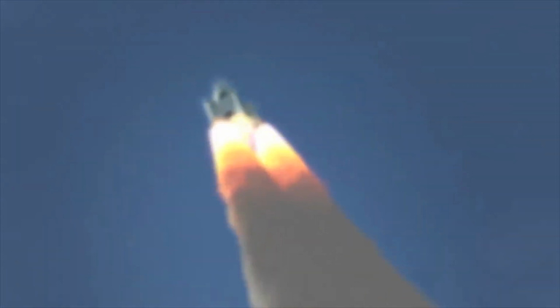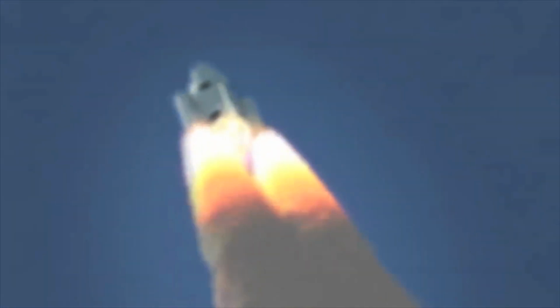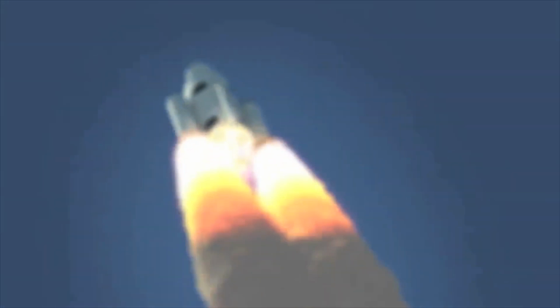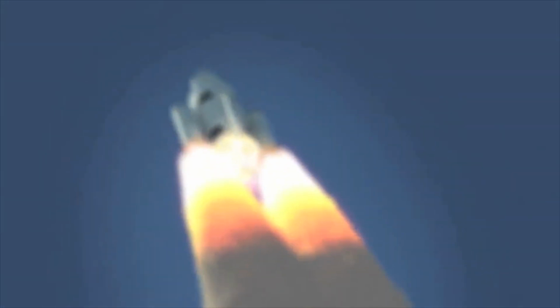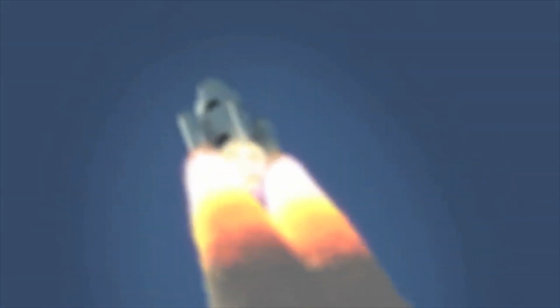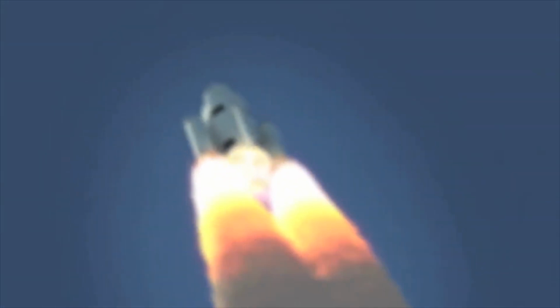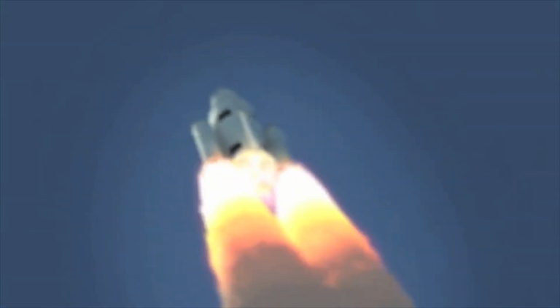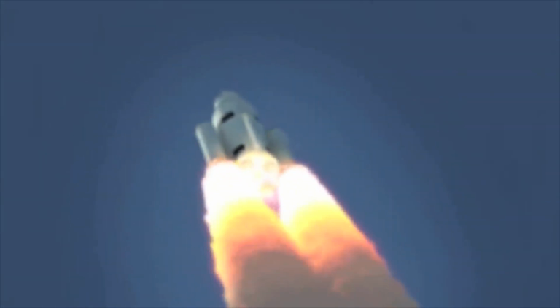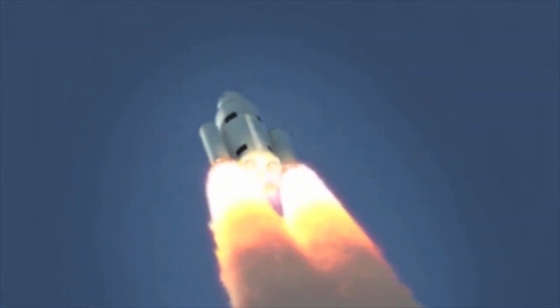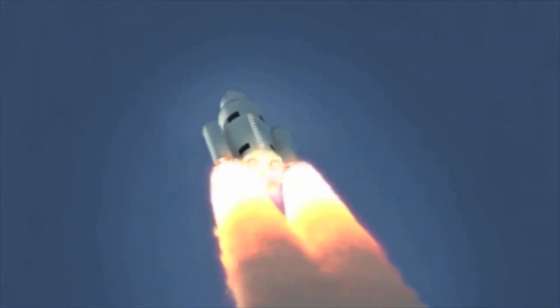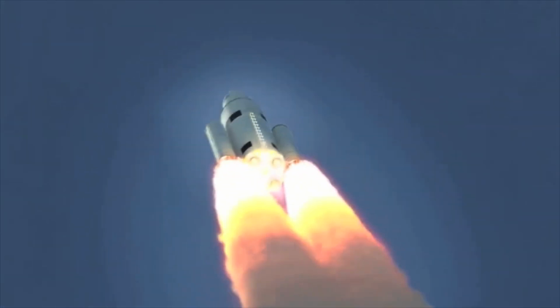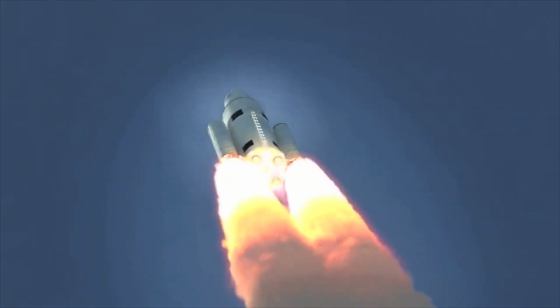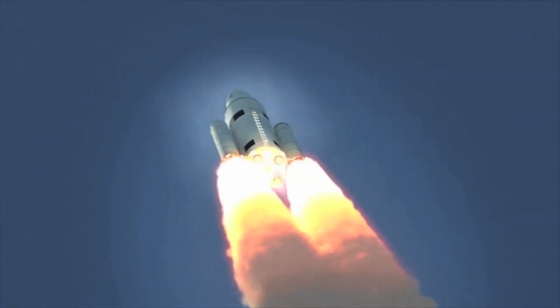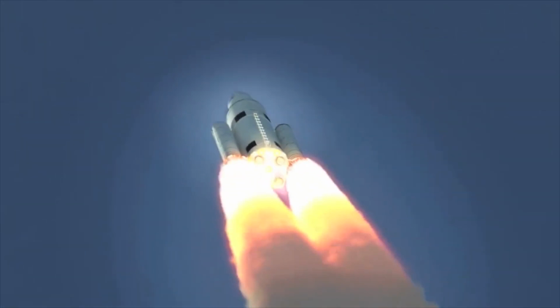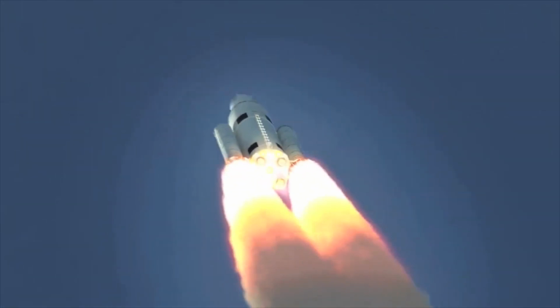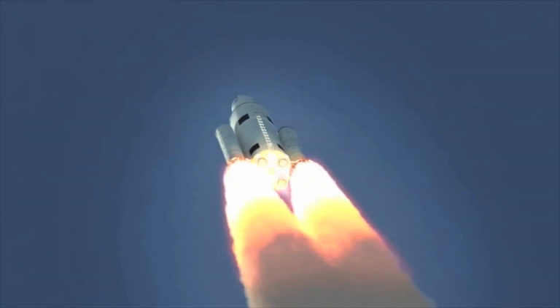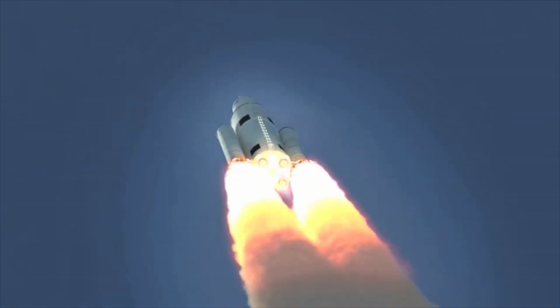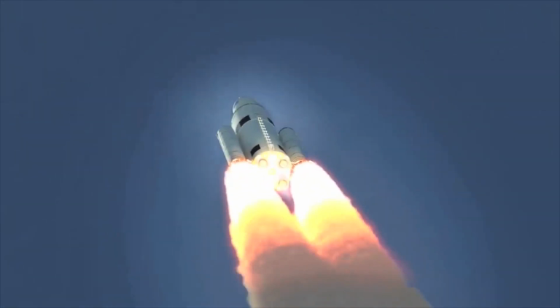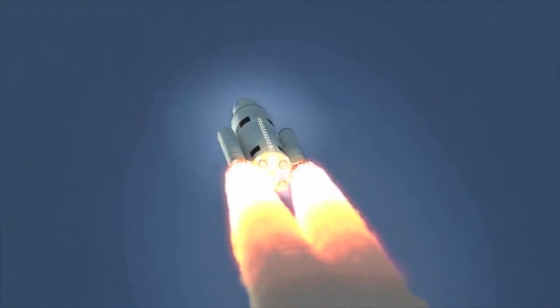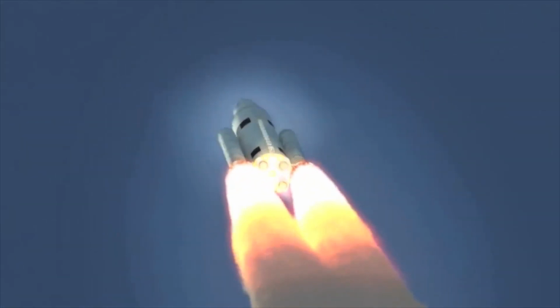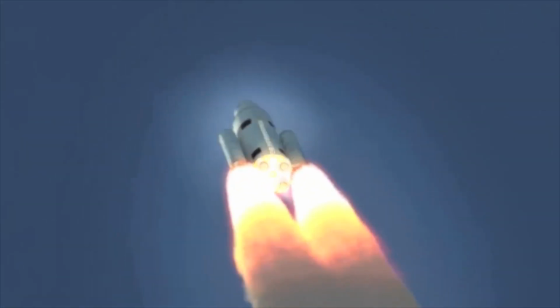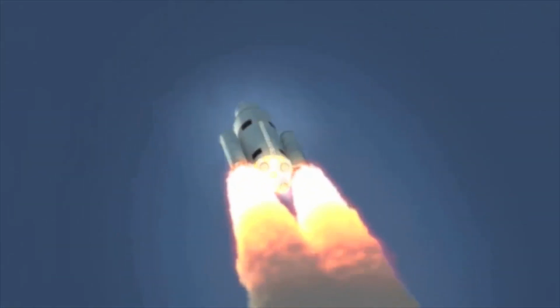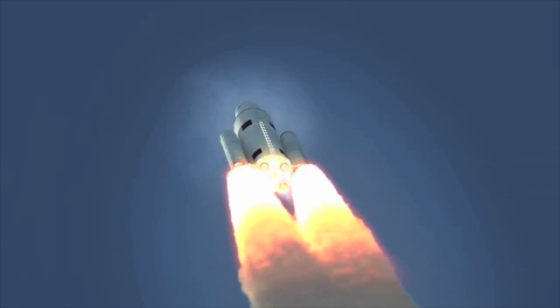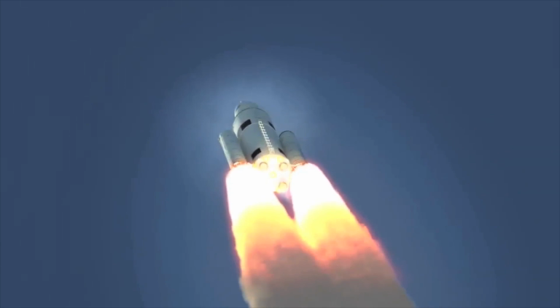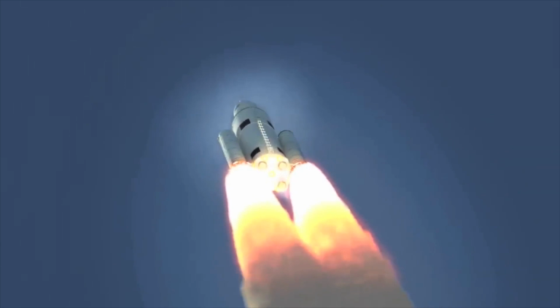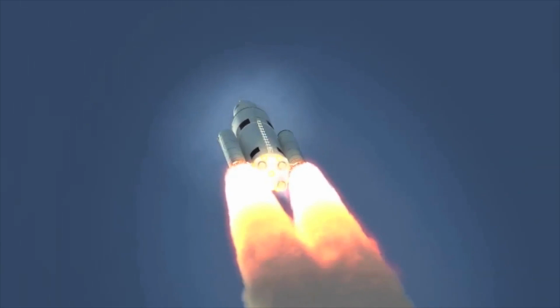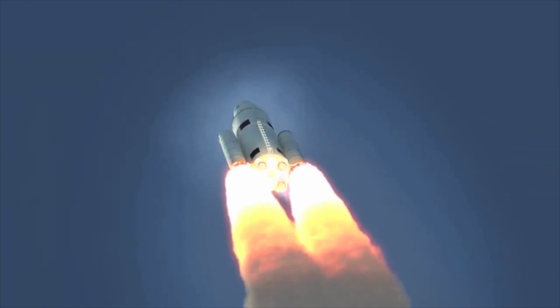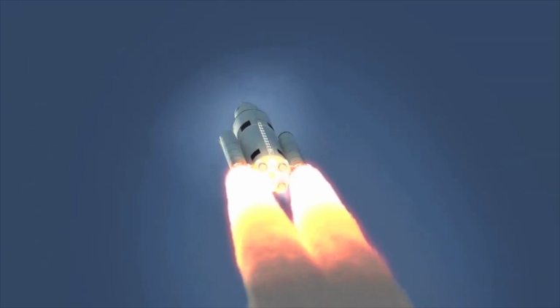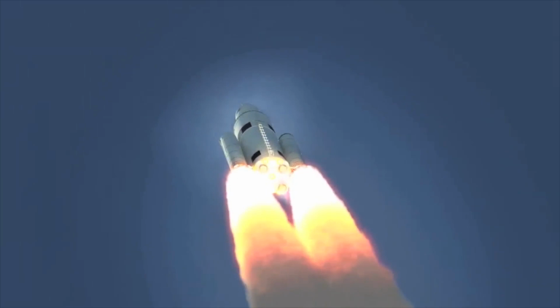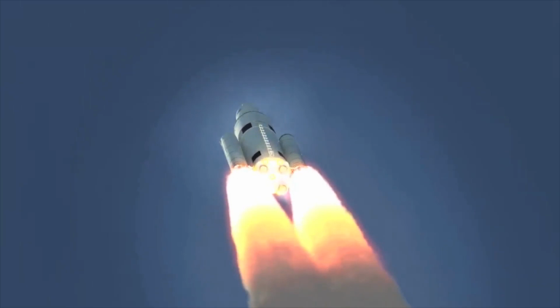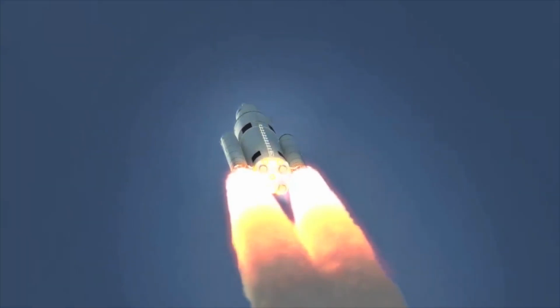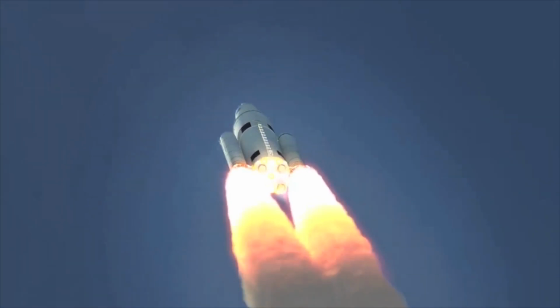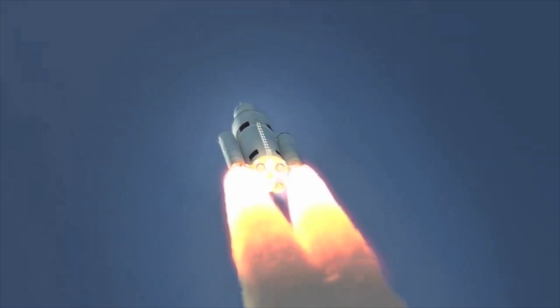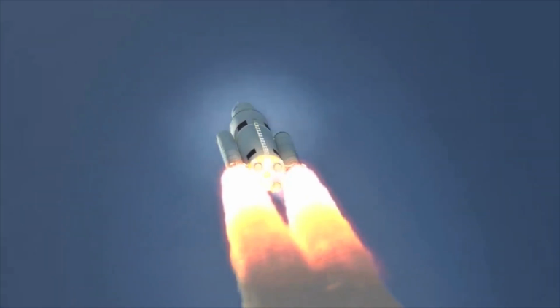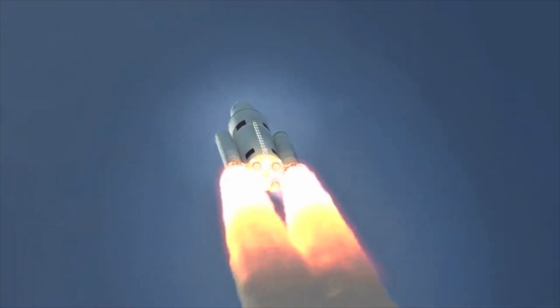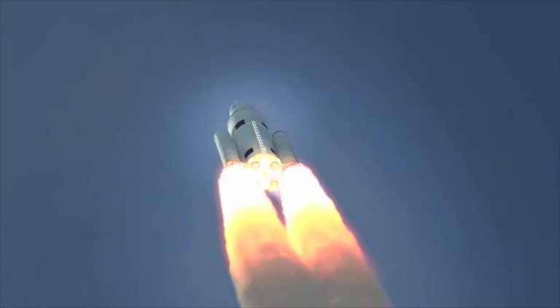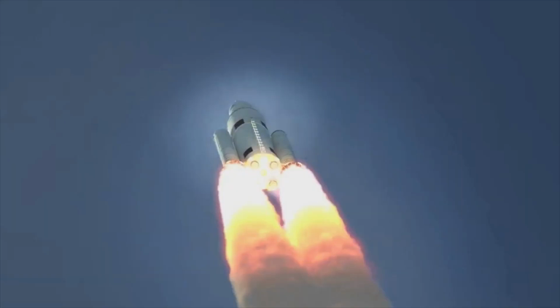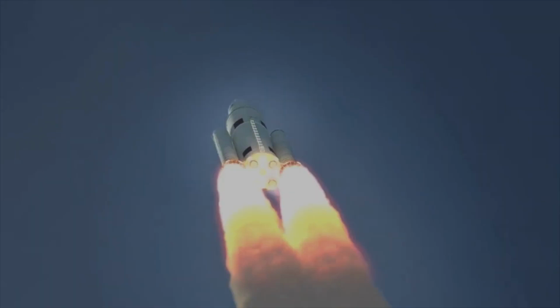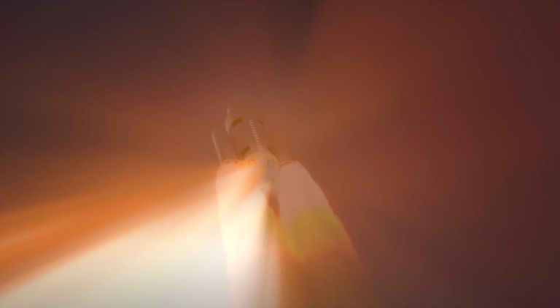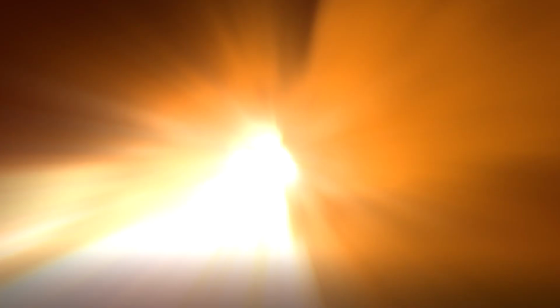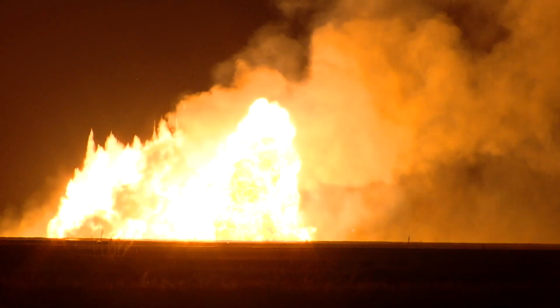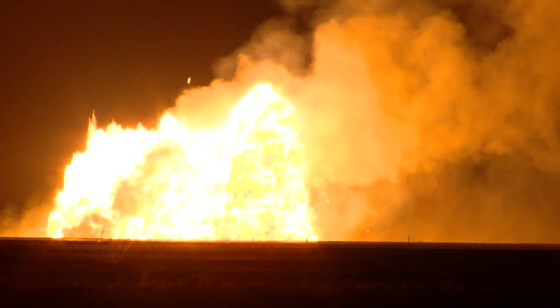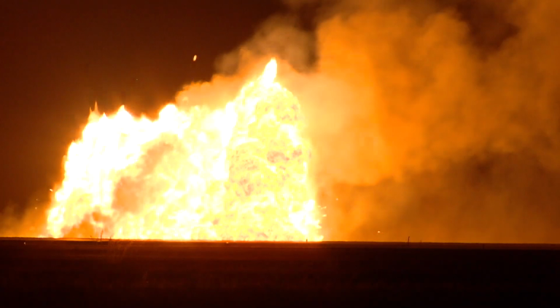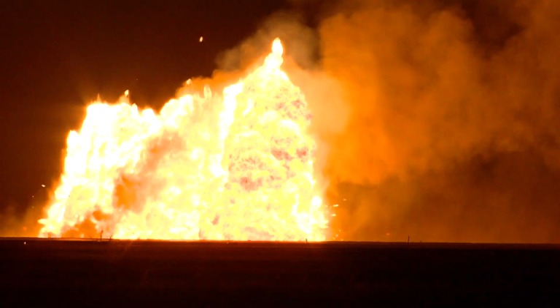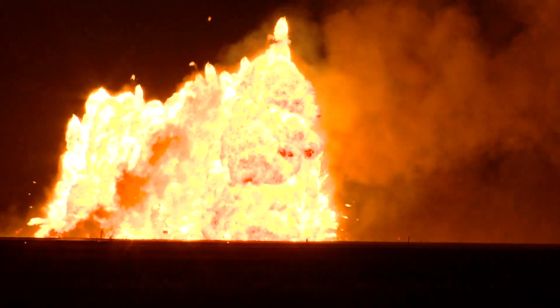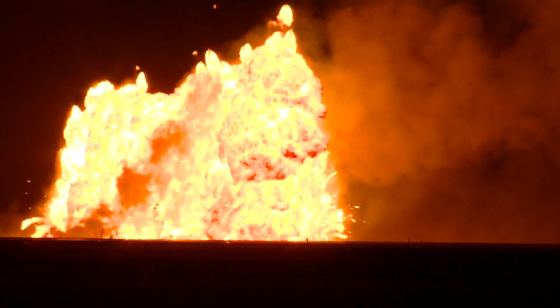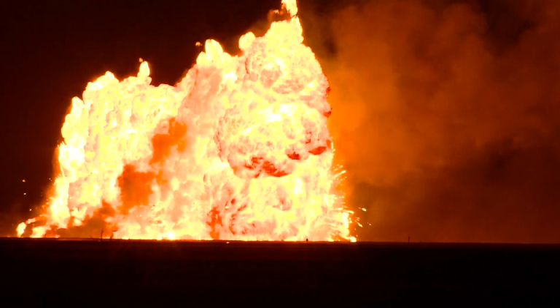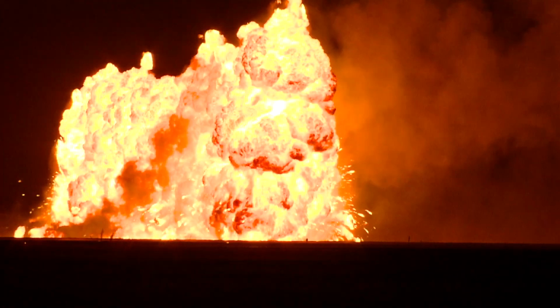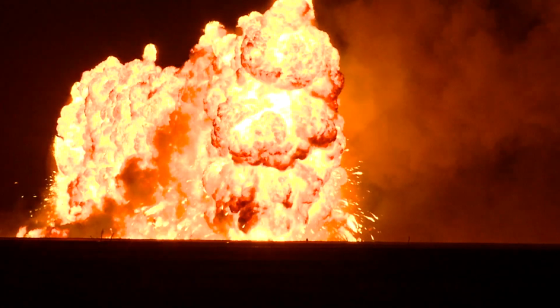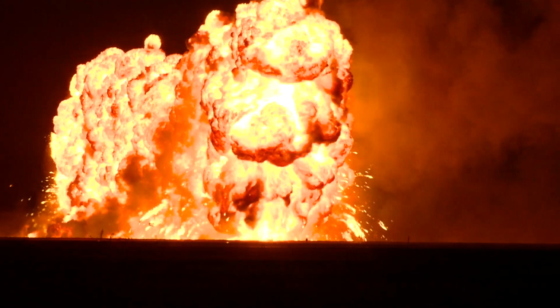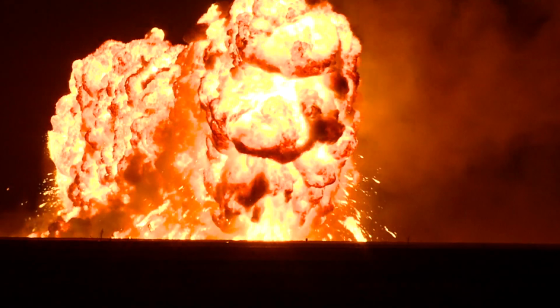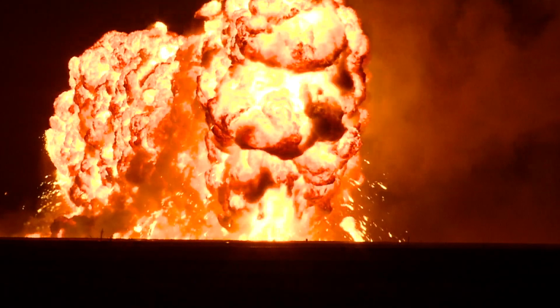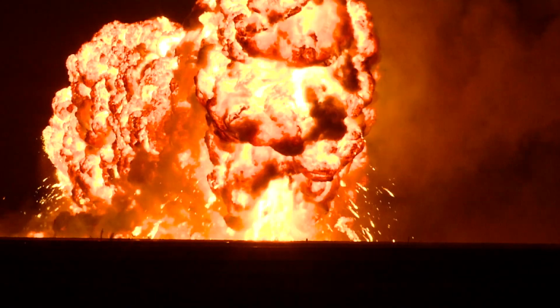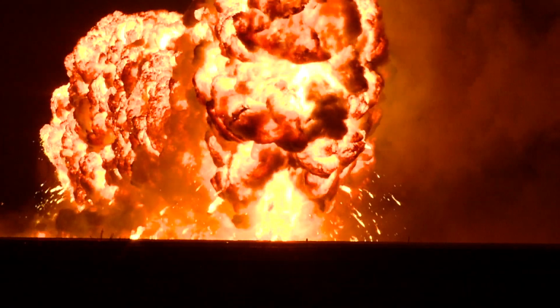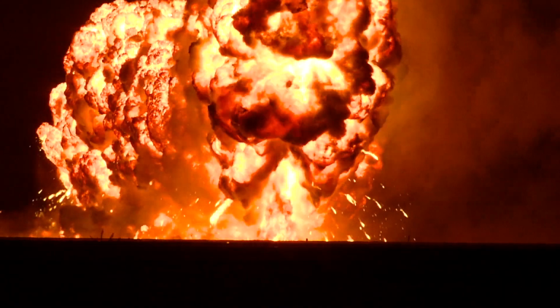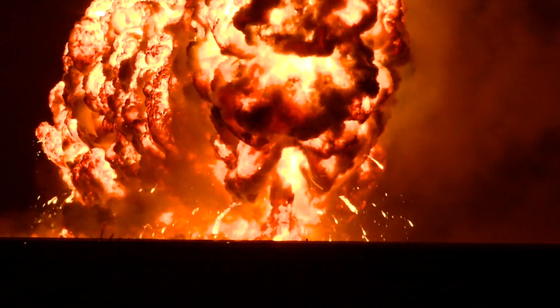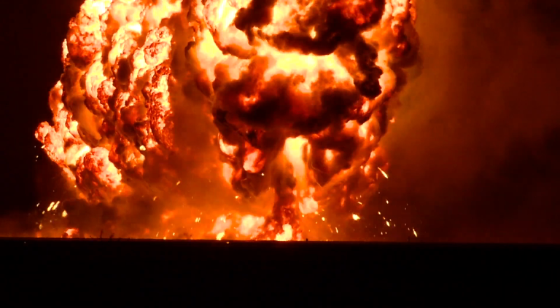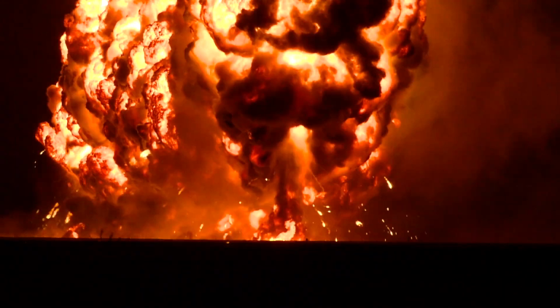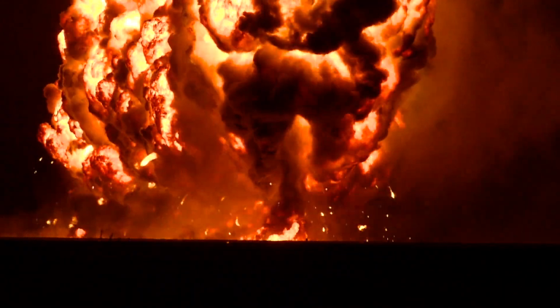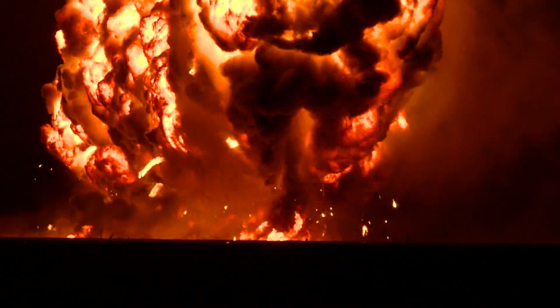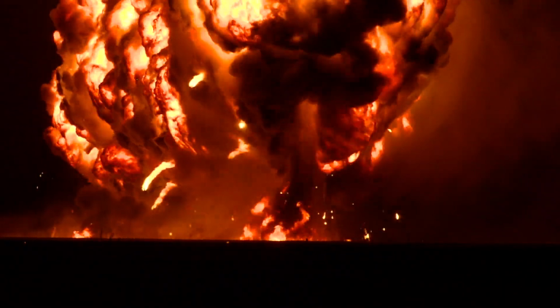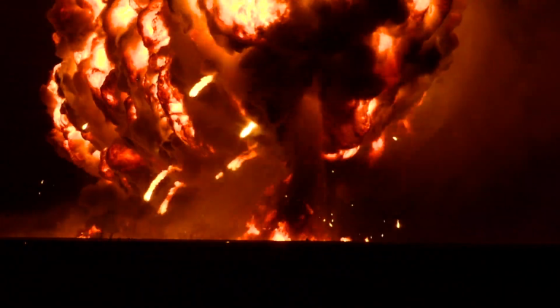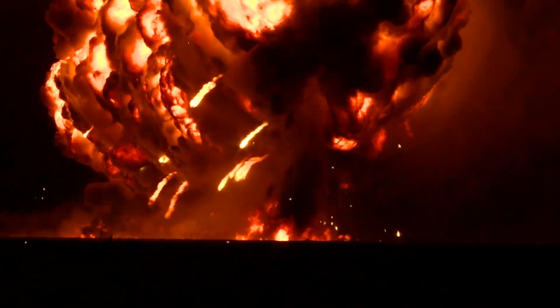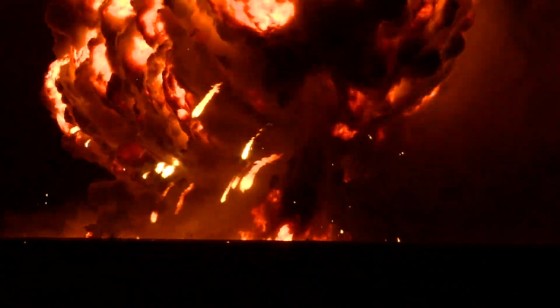When the launch preparation is done perfectly, the launch goes well. When mistakes are made, the rocket can crash.